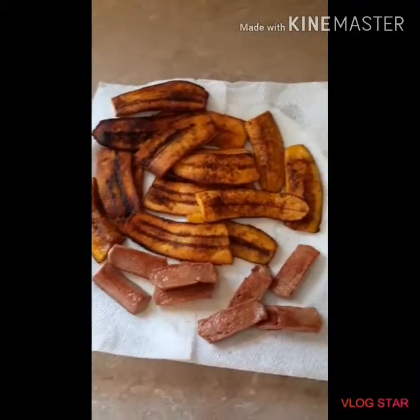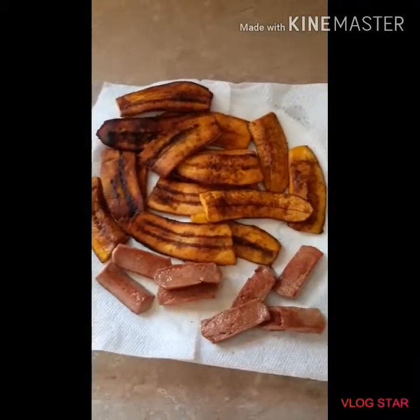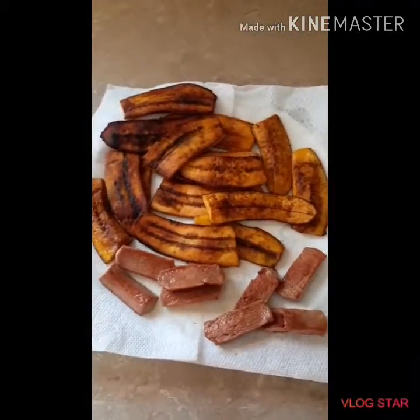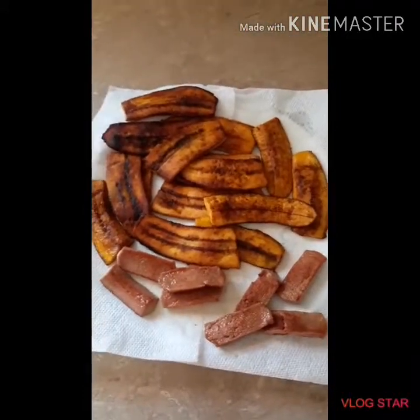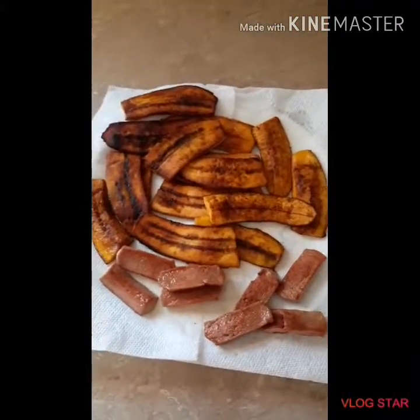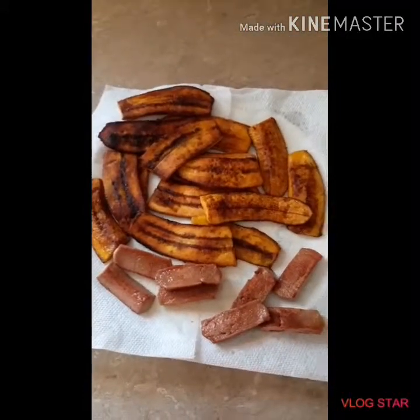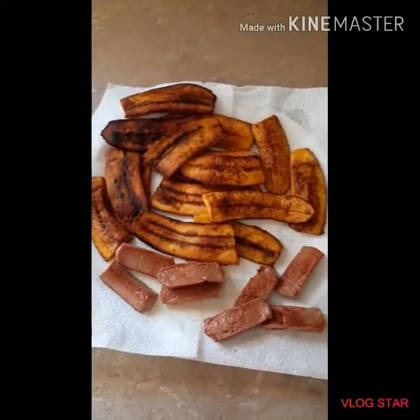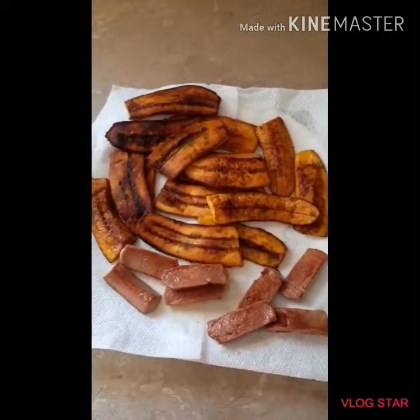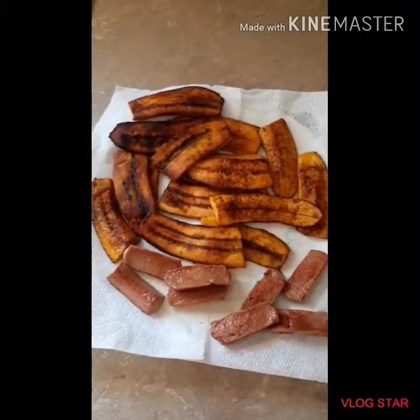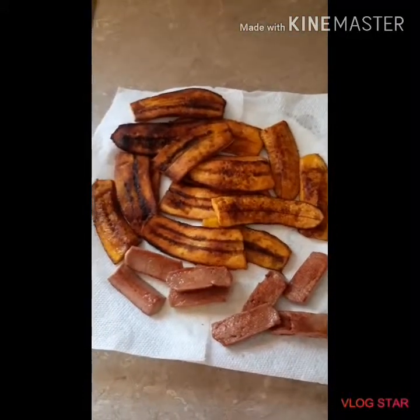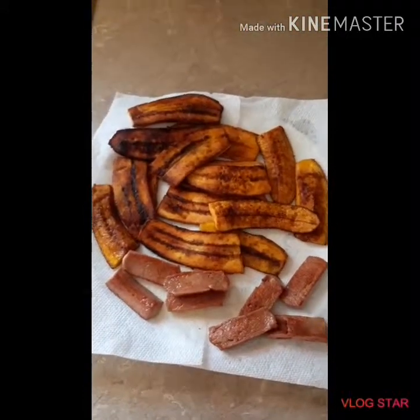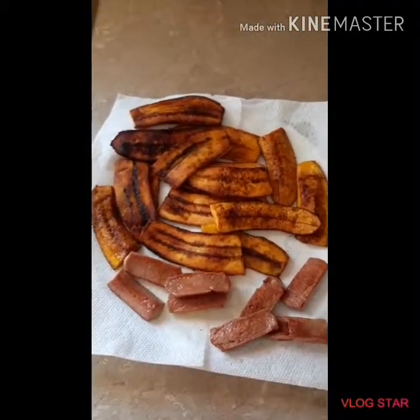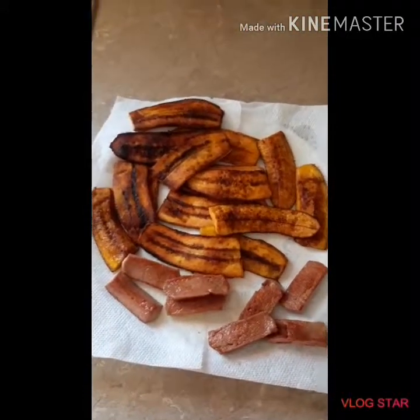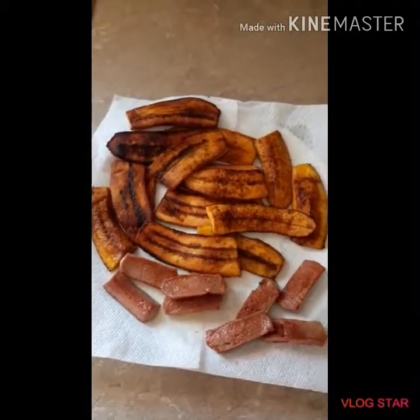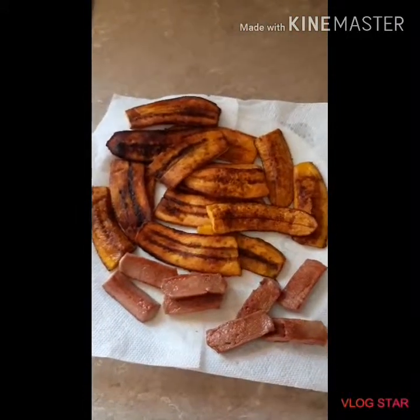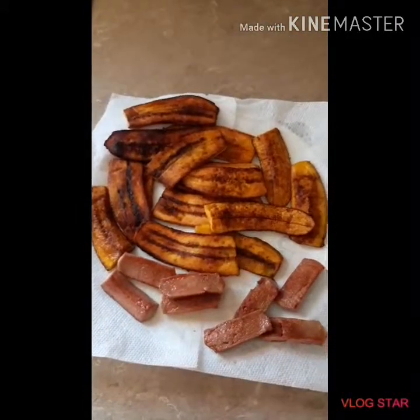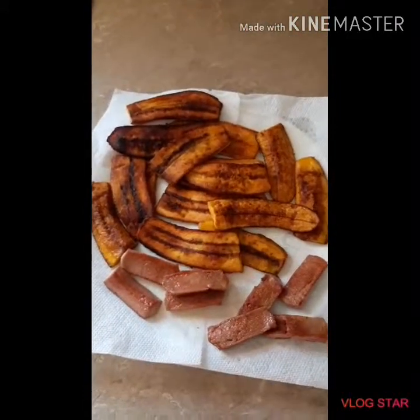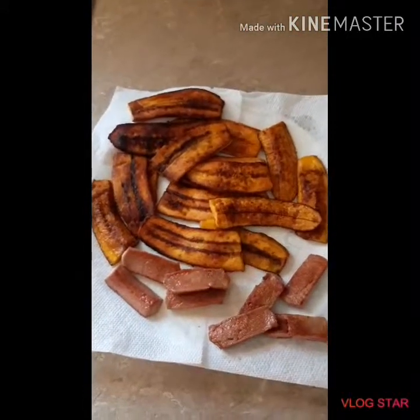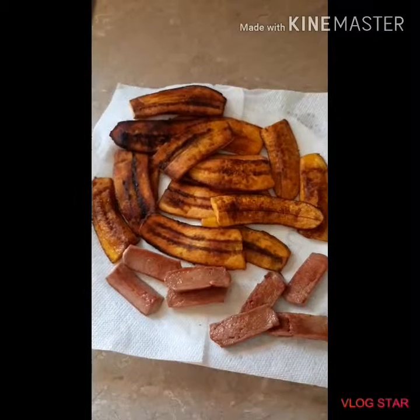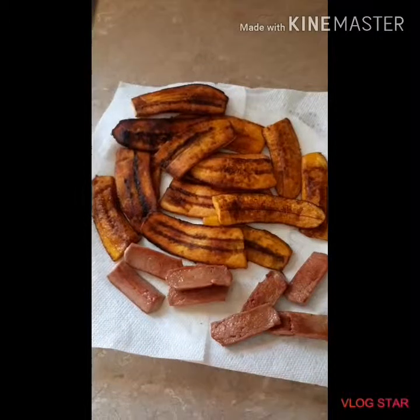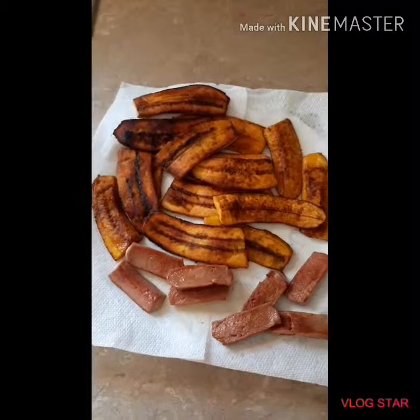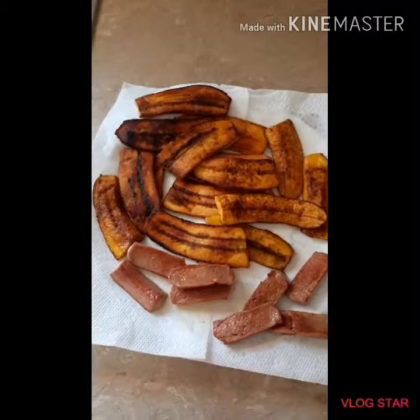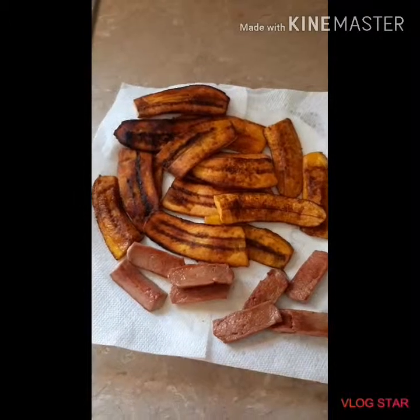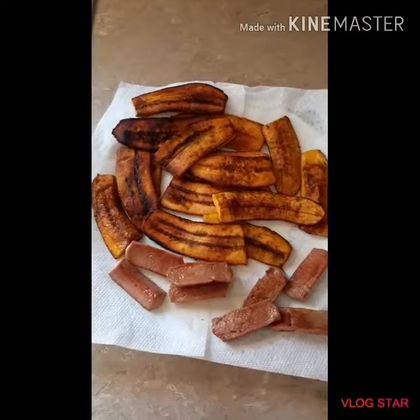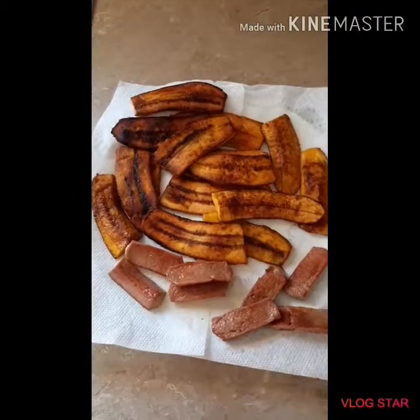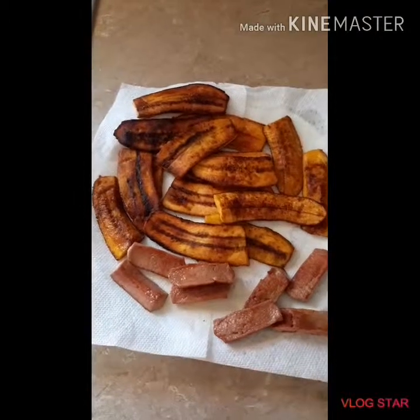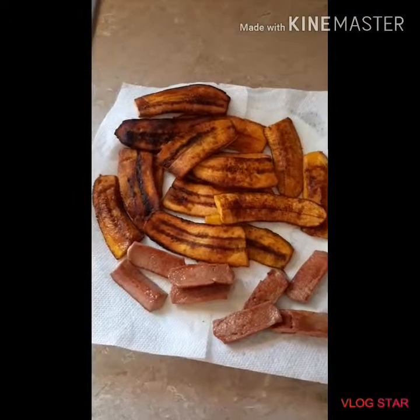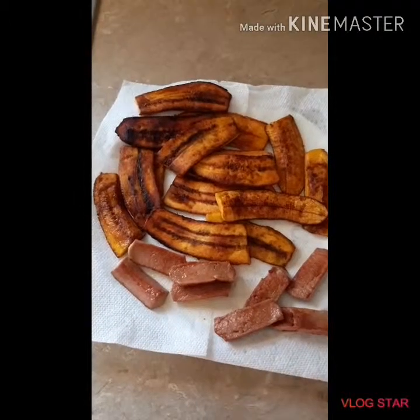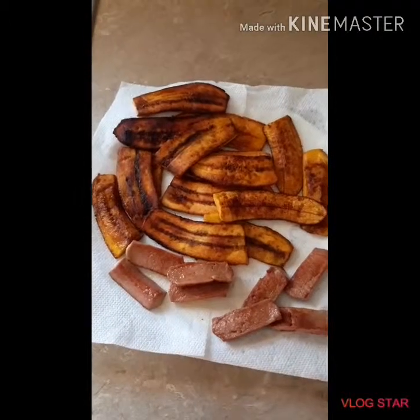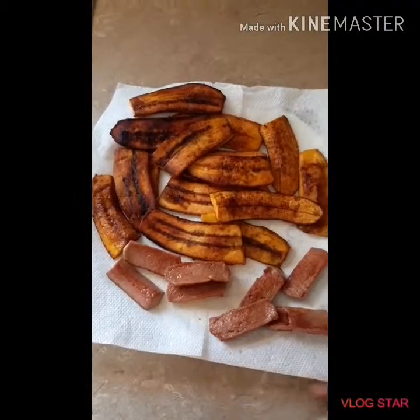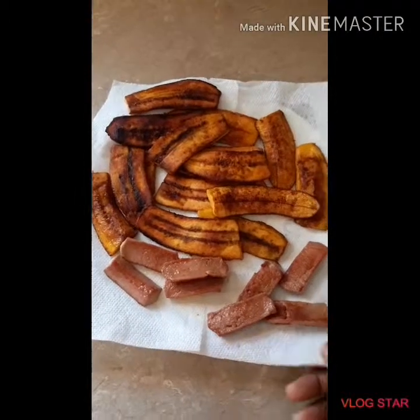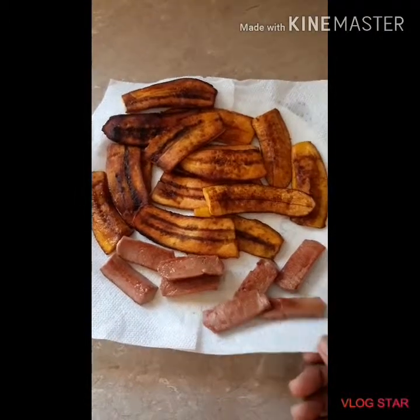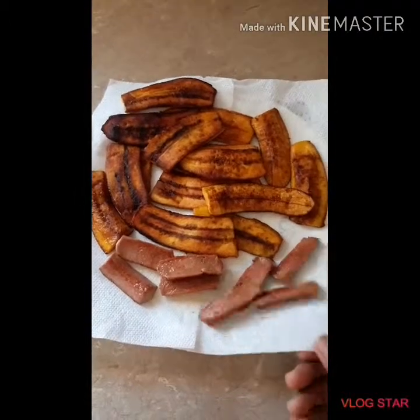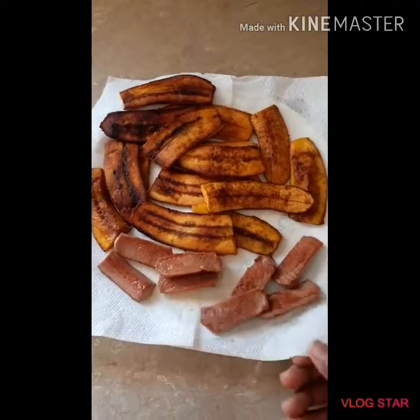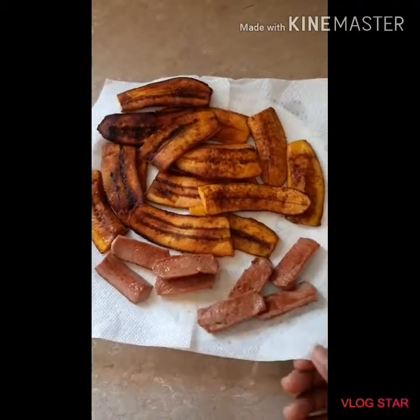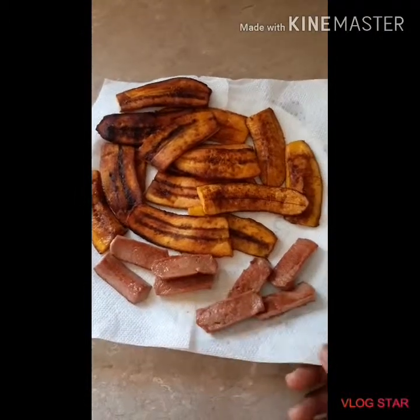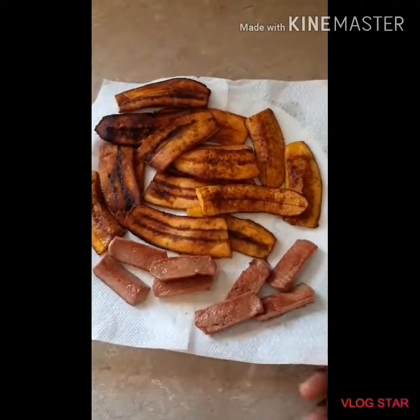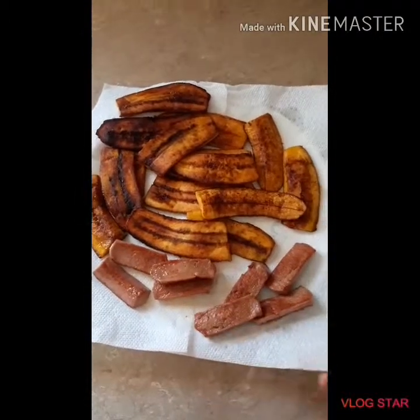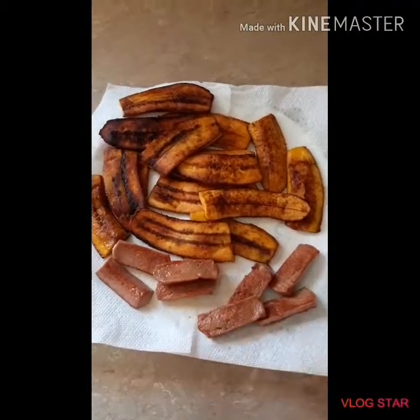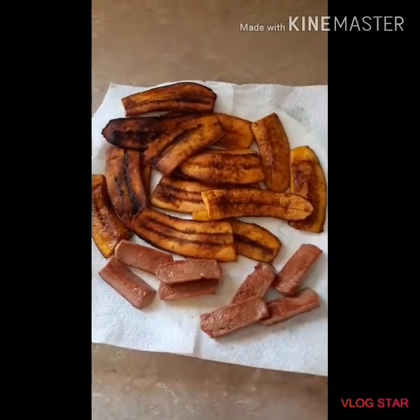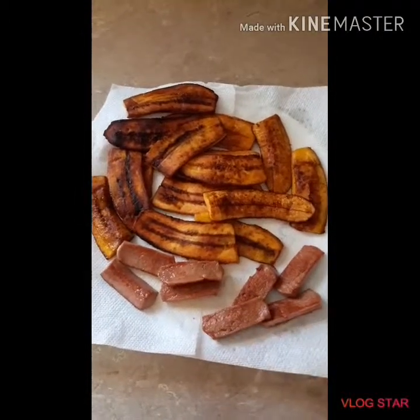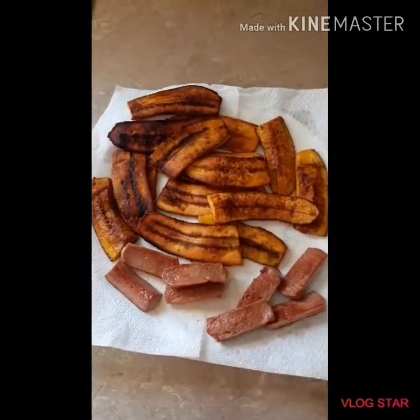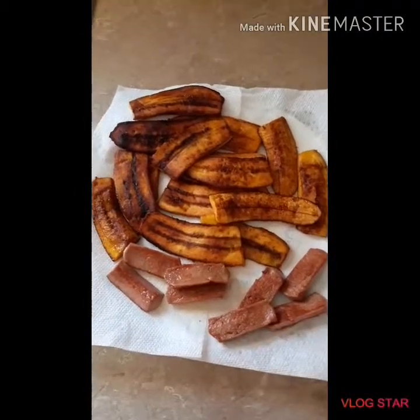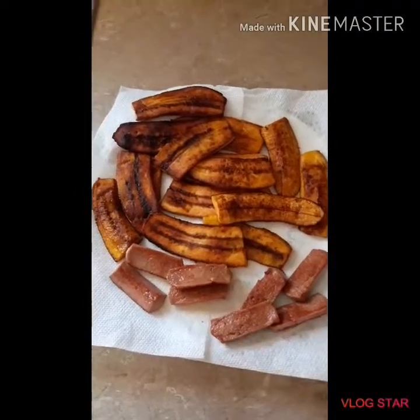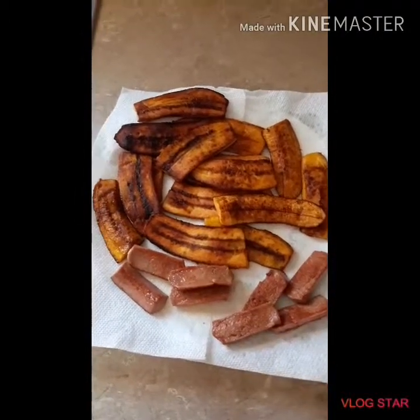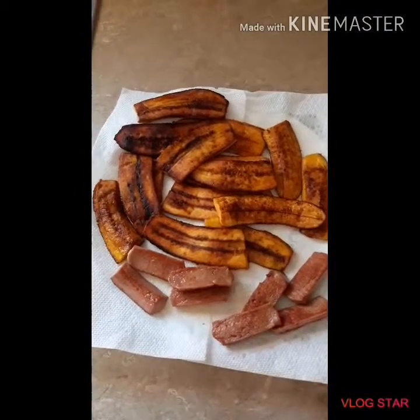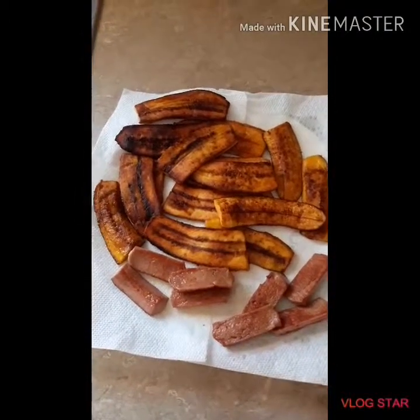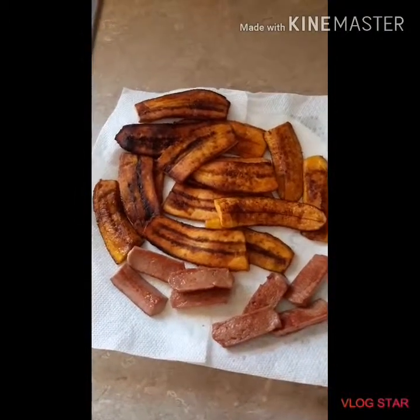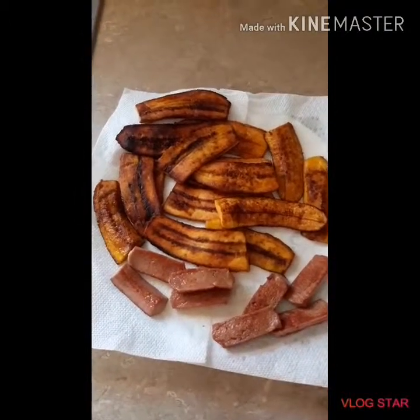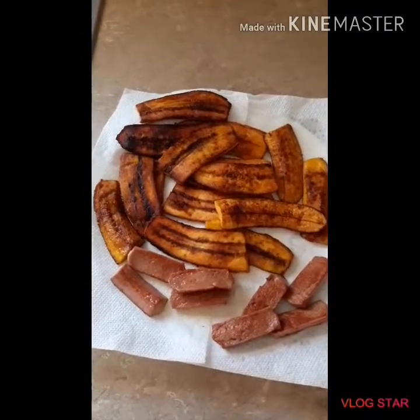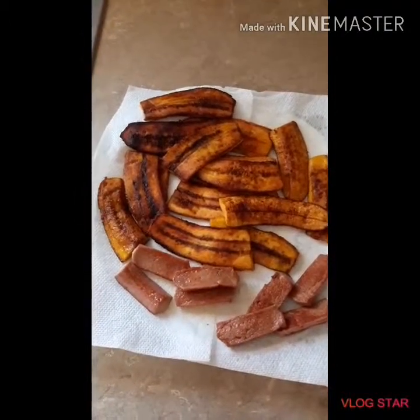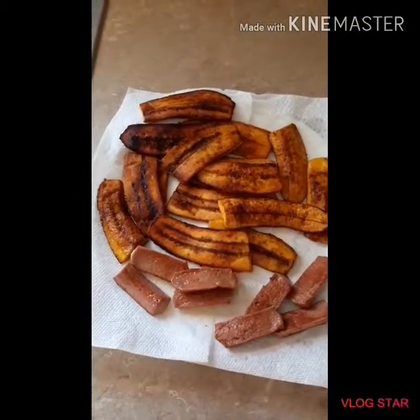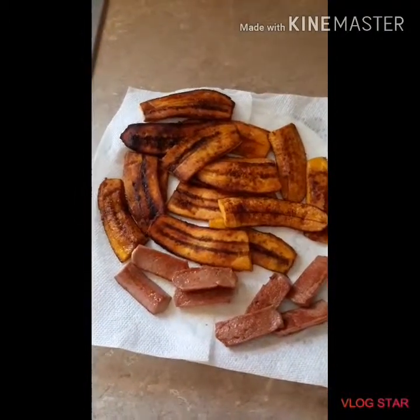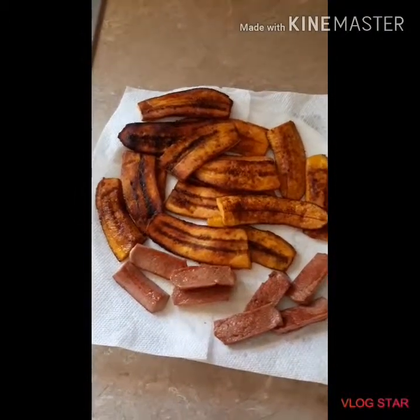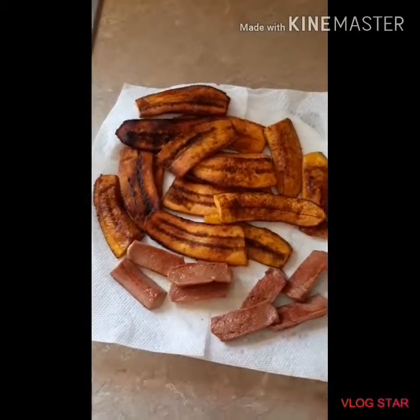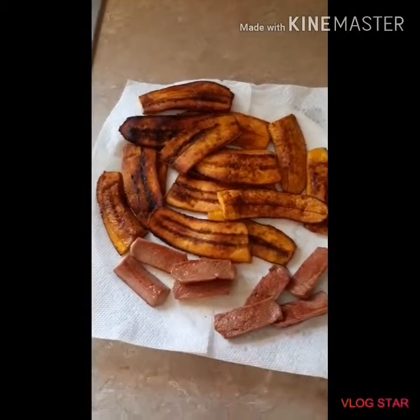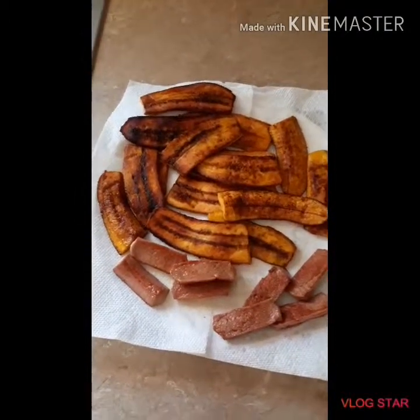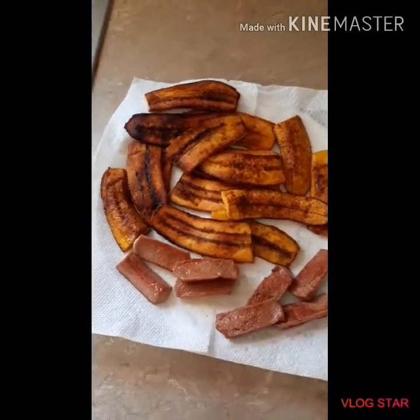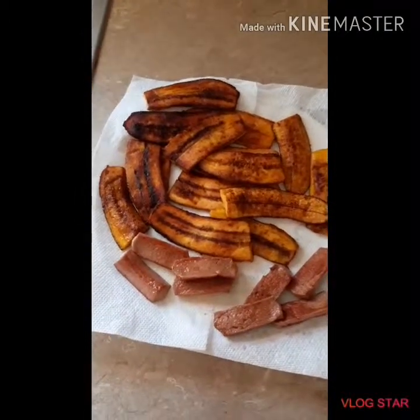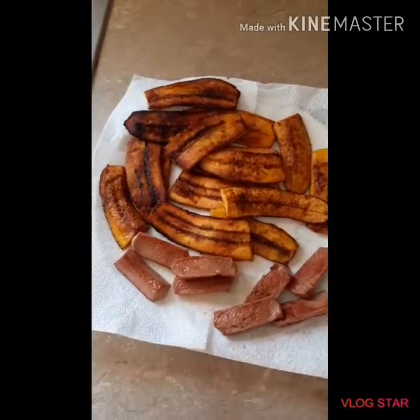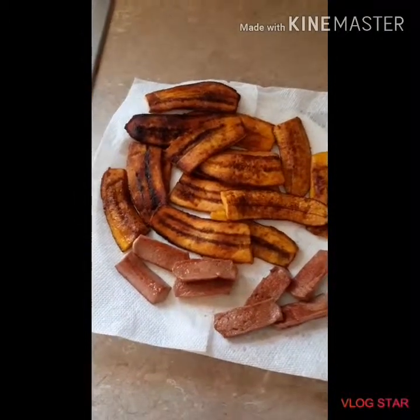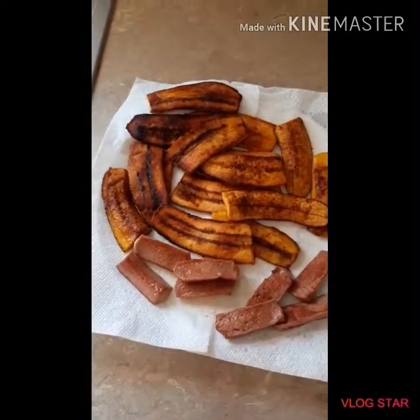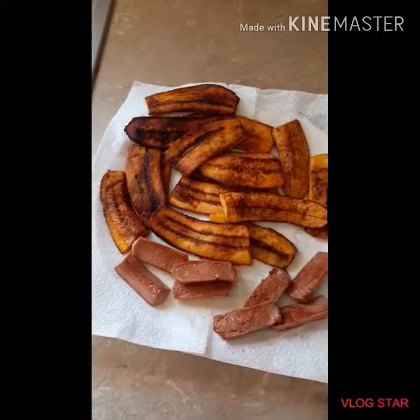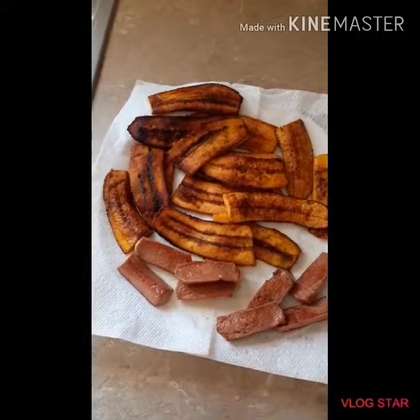Also, when it comes to frying food, you always want to have paper towels so they can help soak up some of that oil.